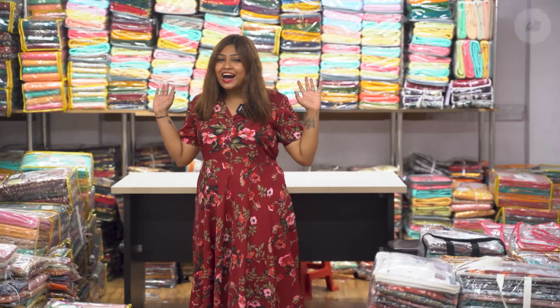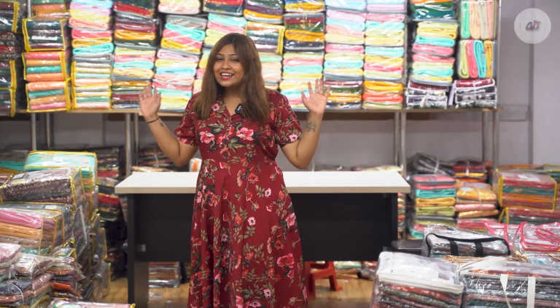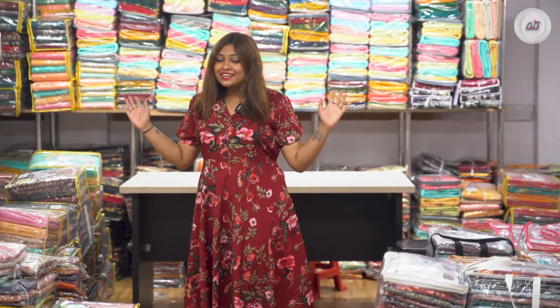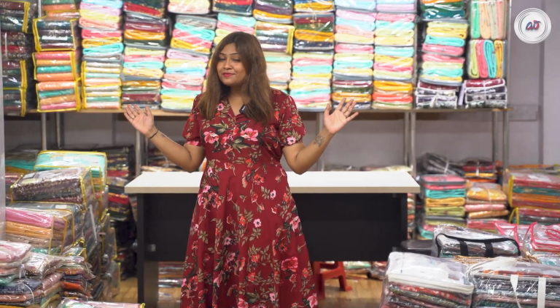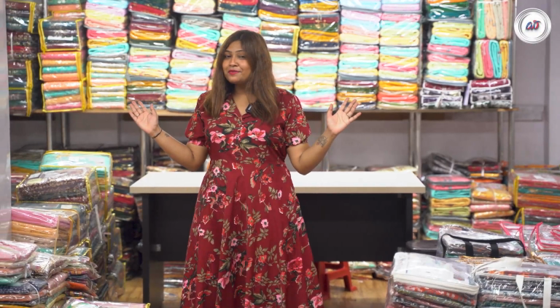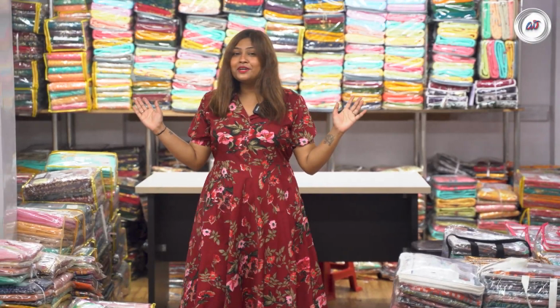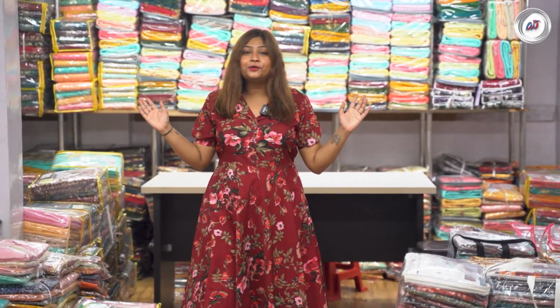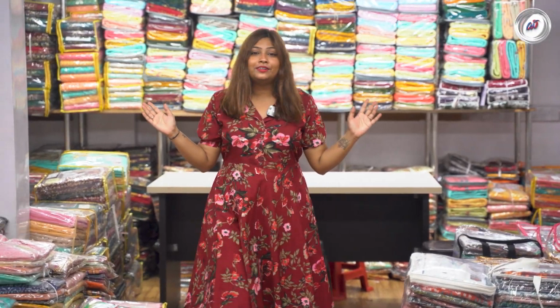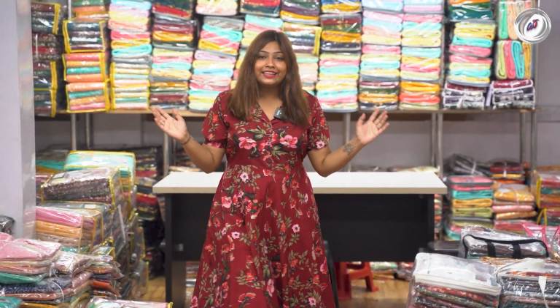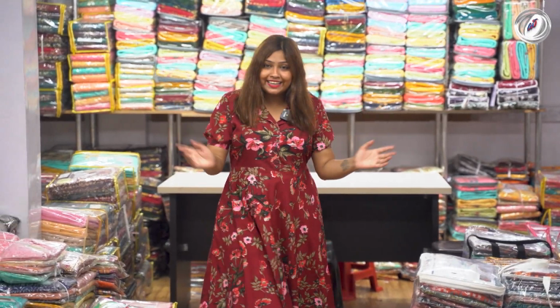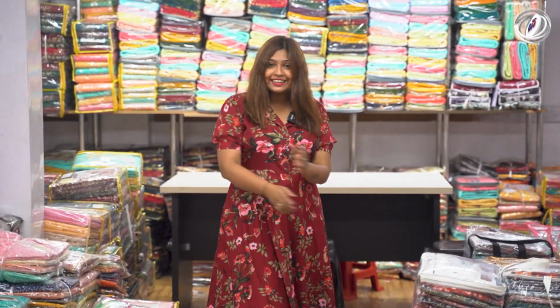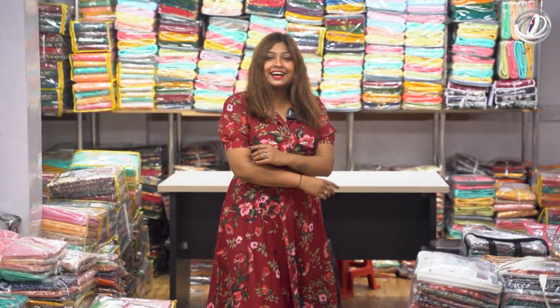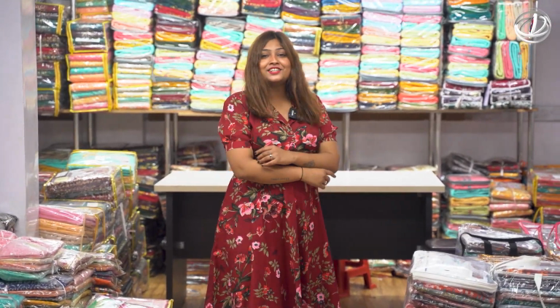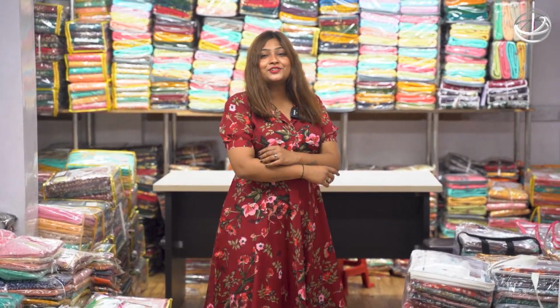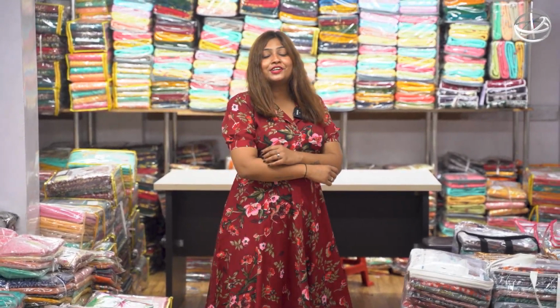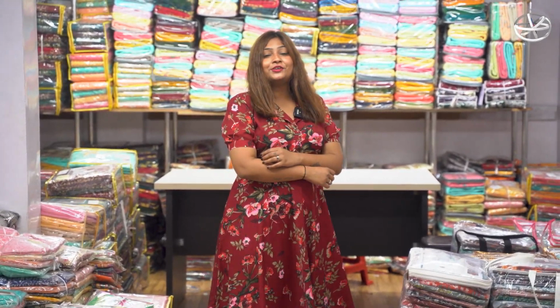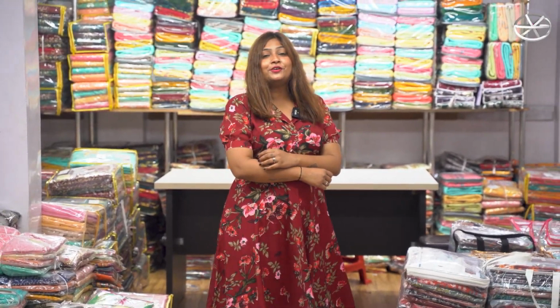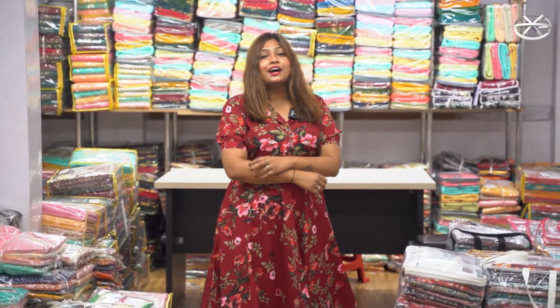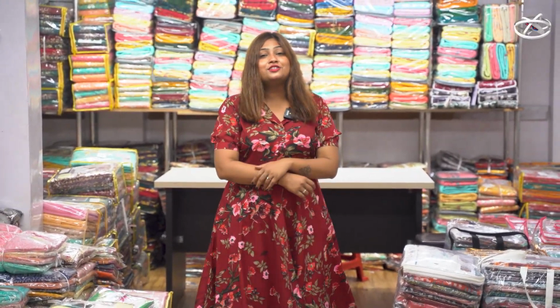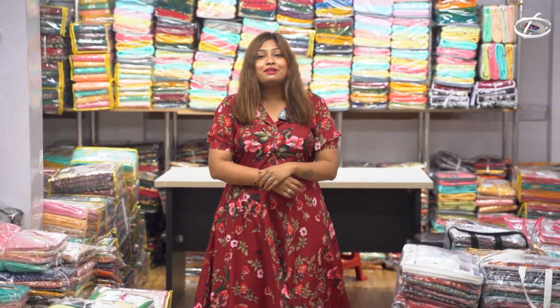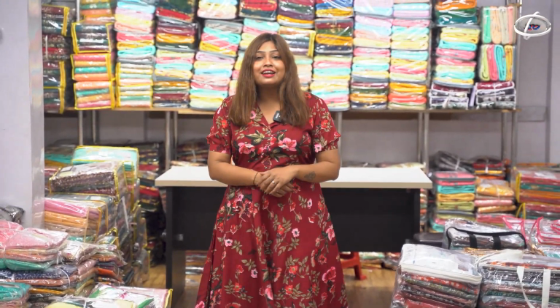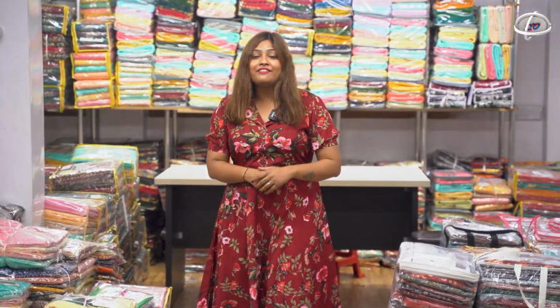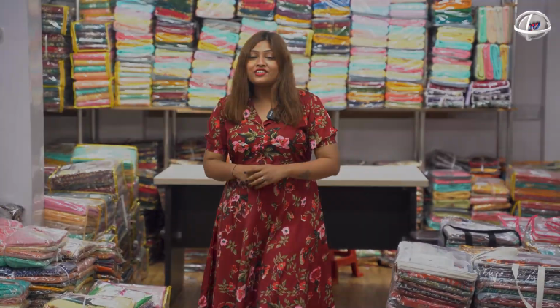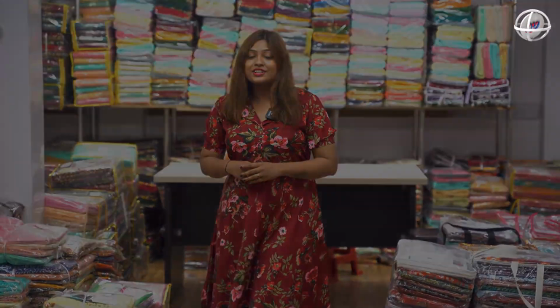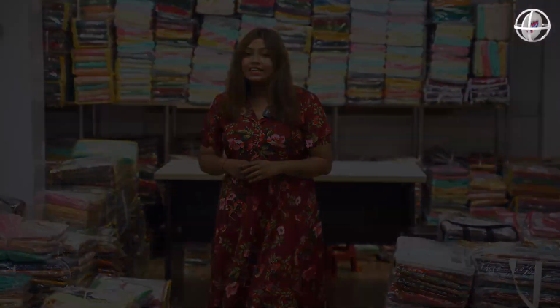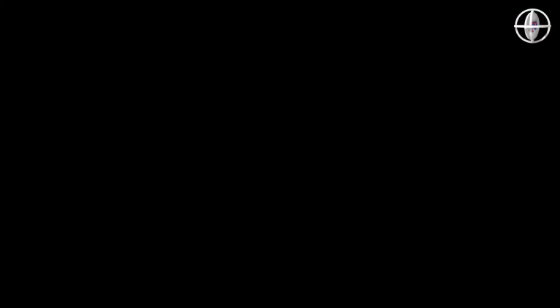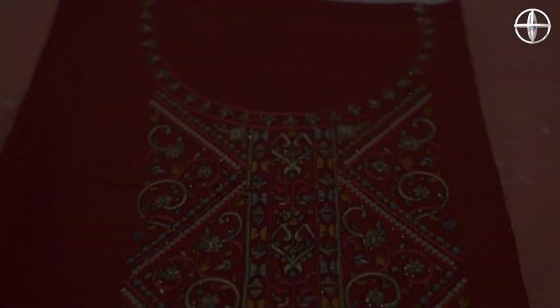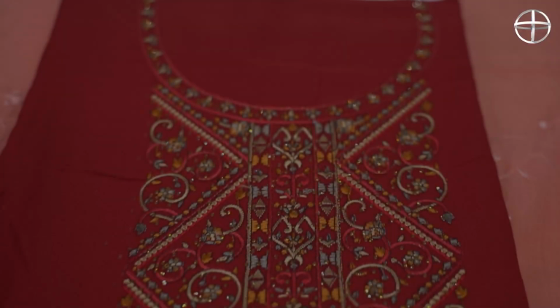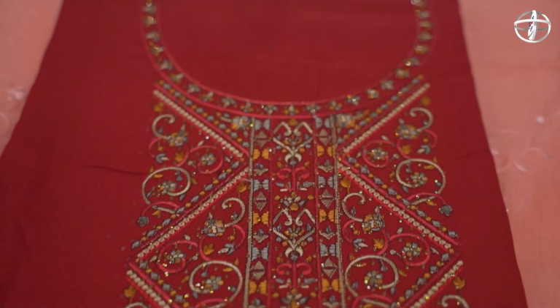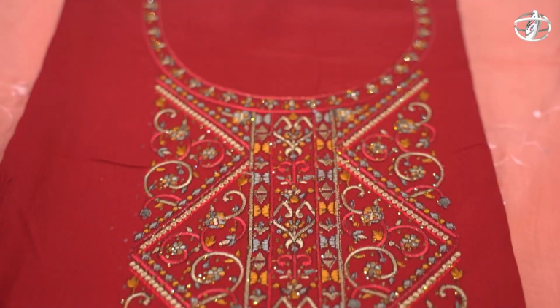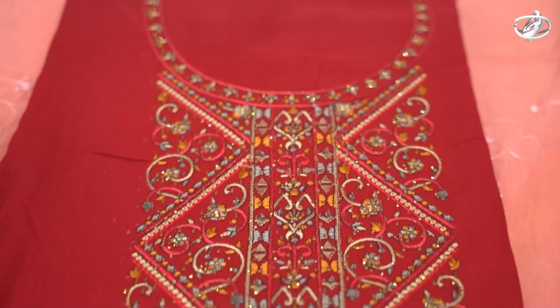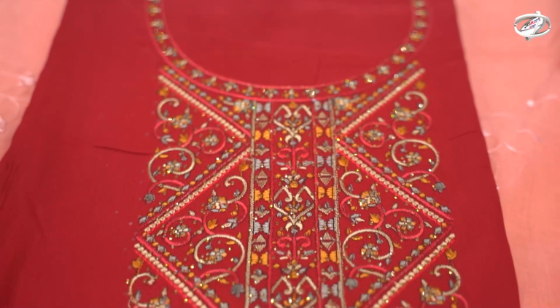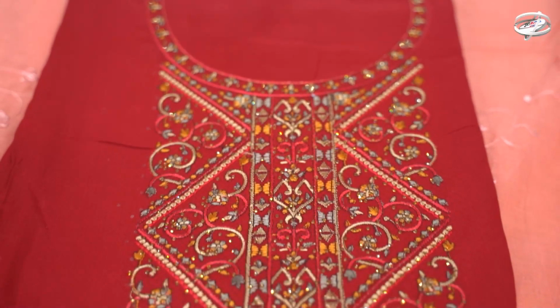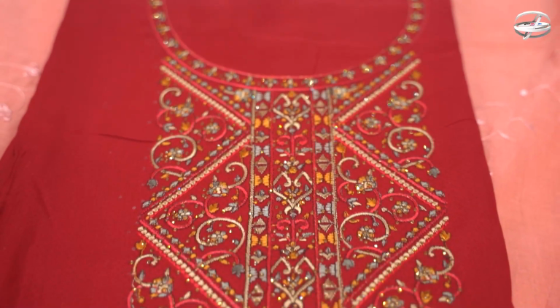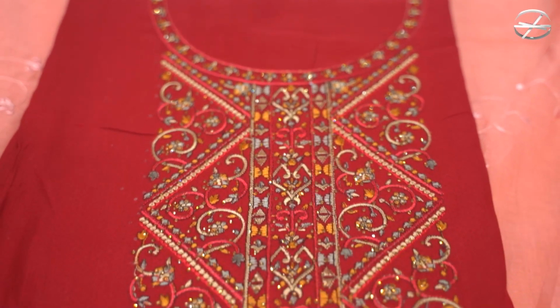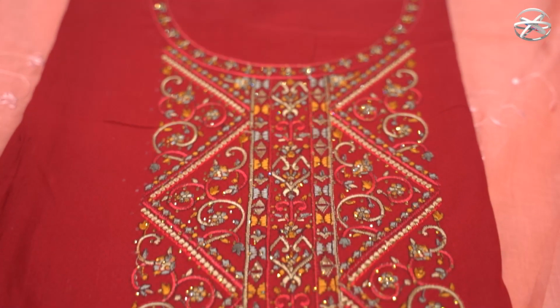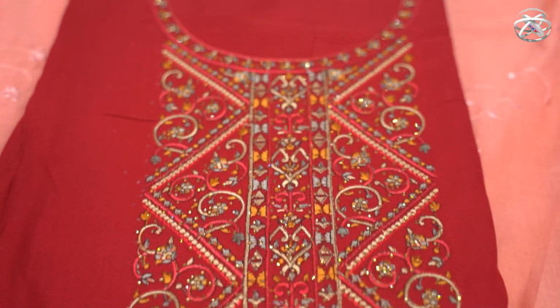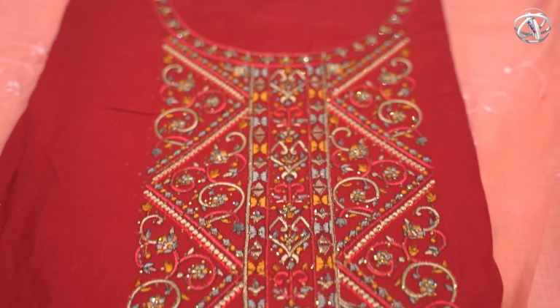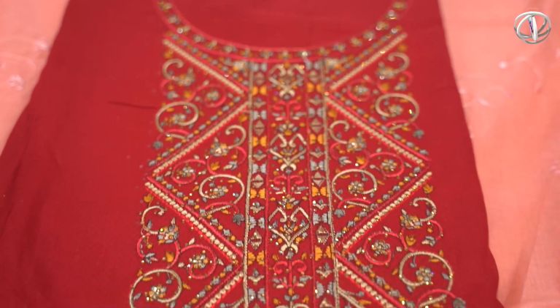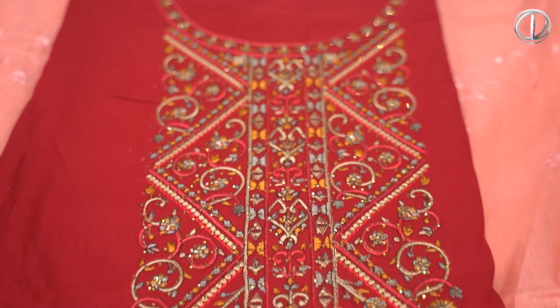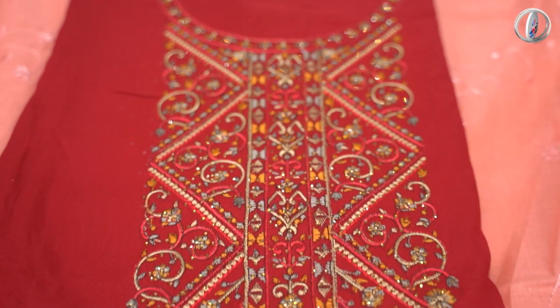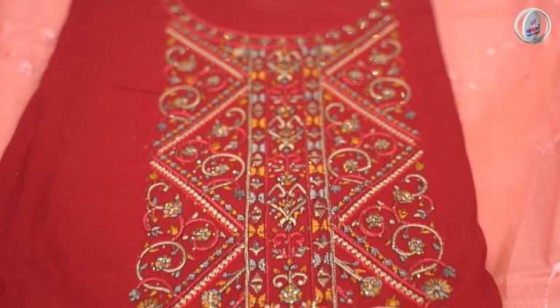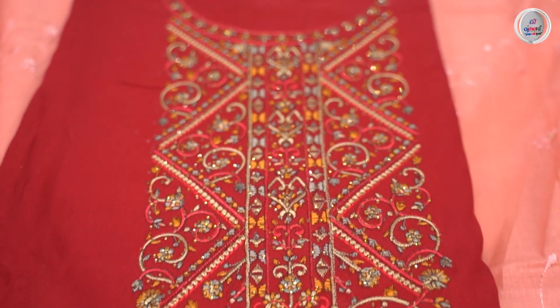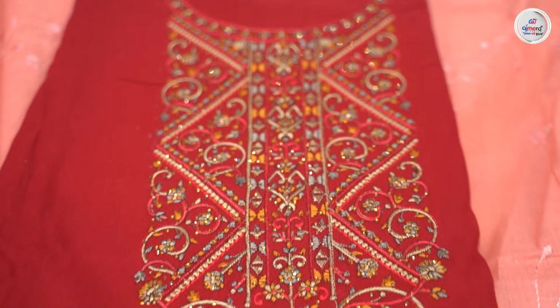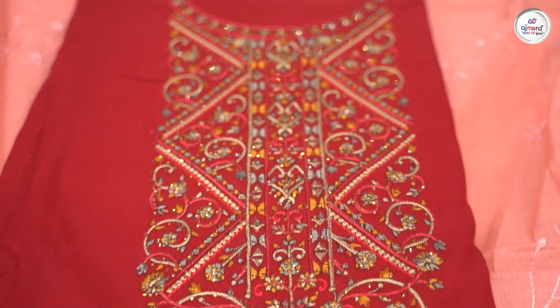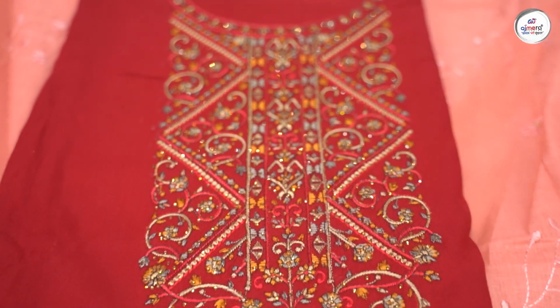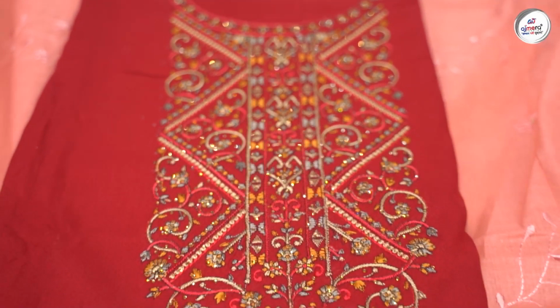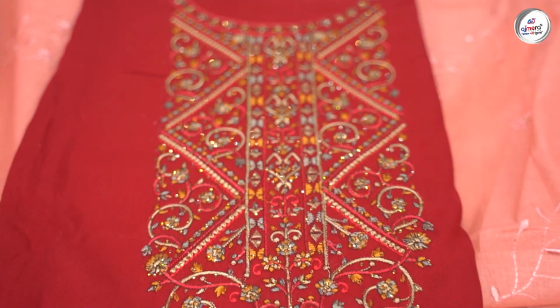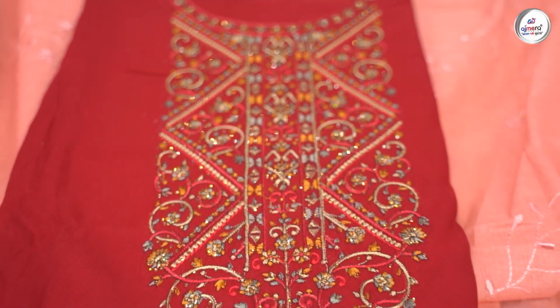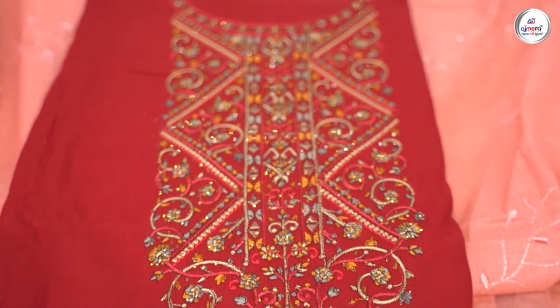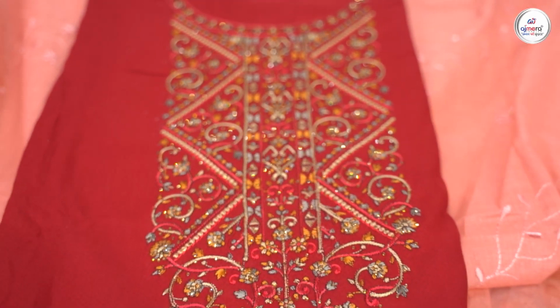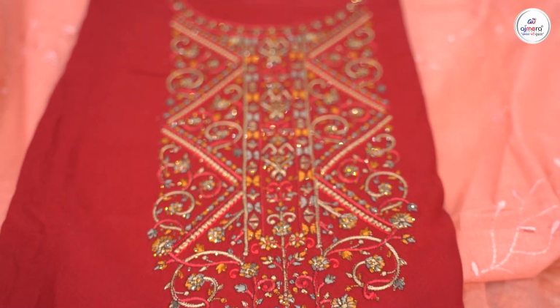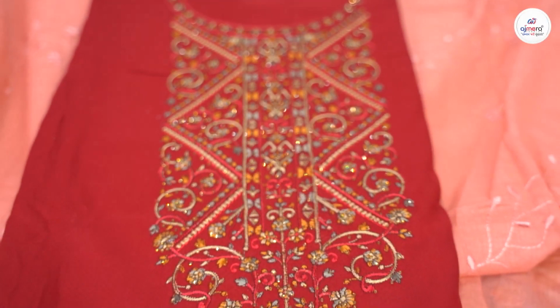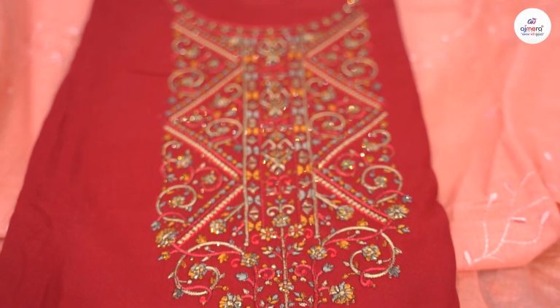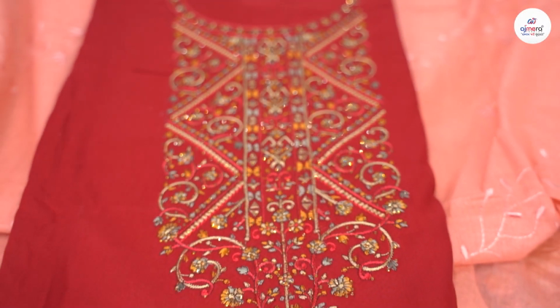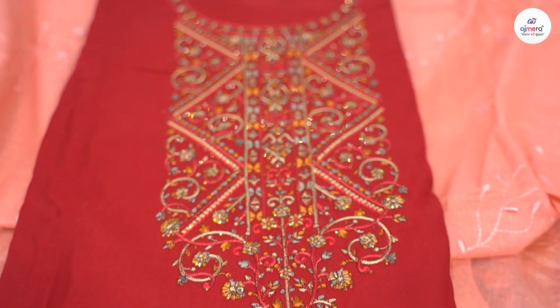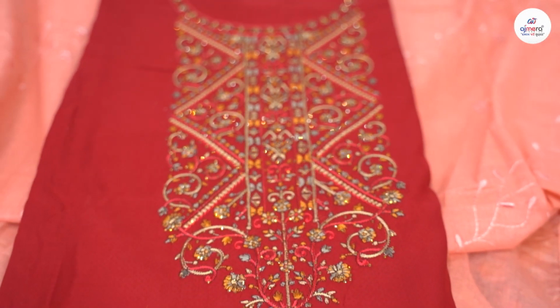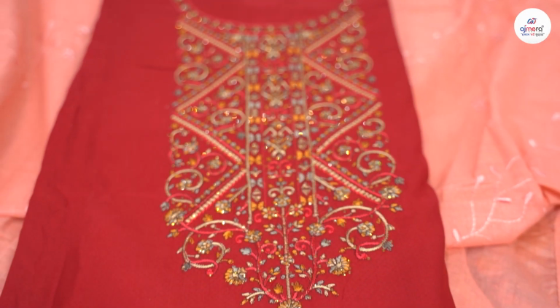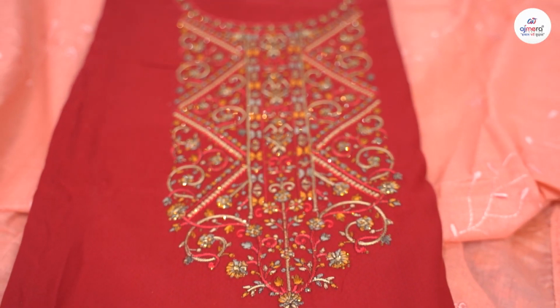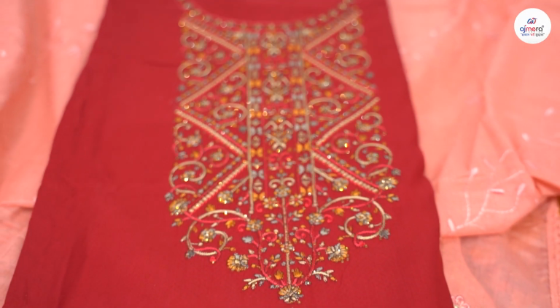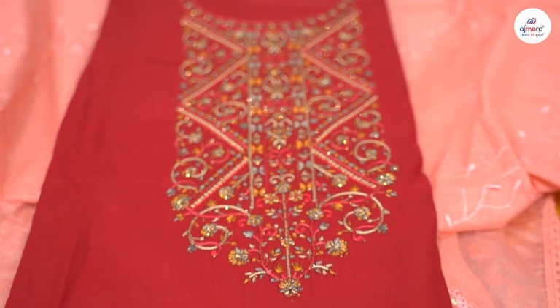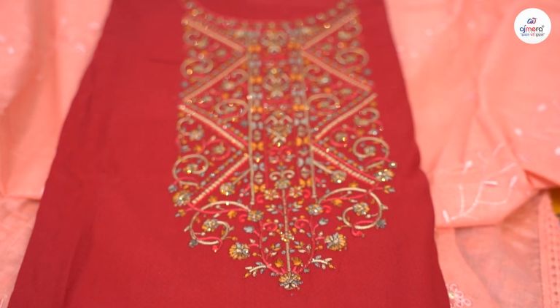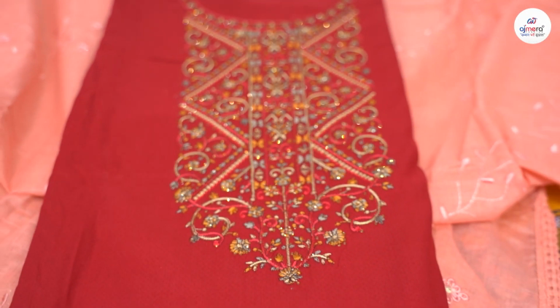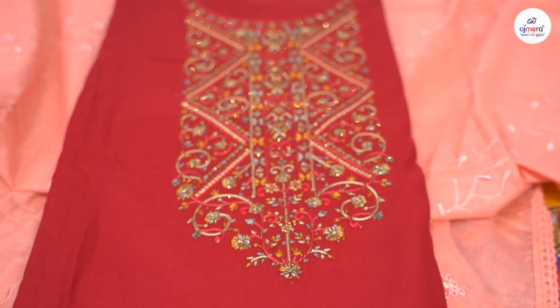Today I have come to Ajmira Fashion Dress Materials where you will get many collections.